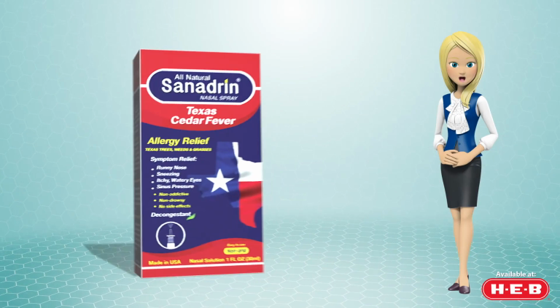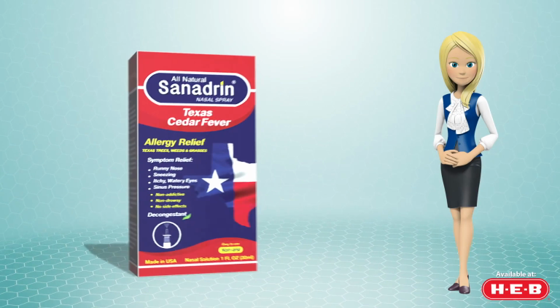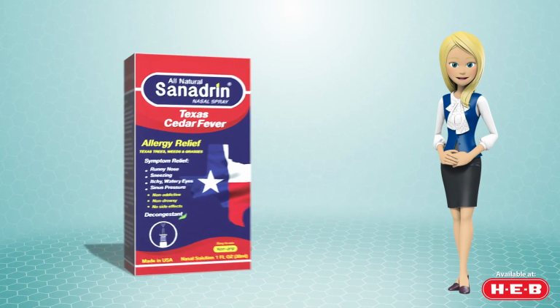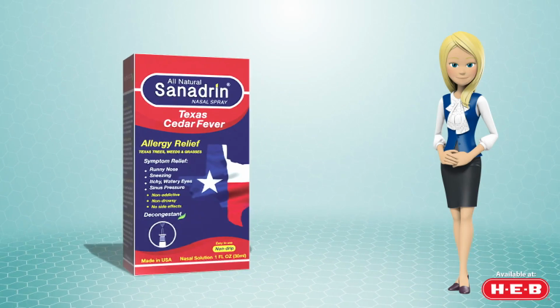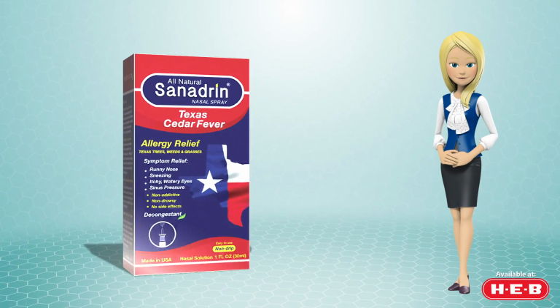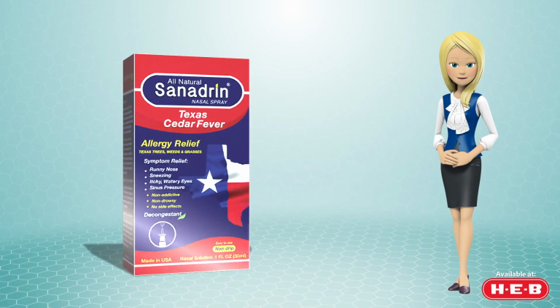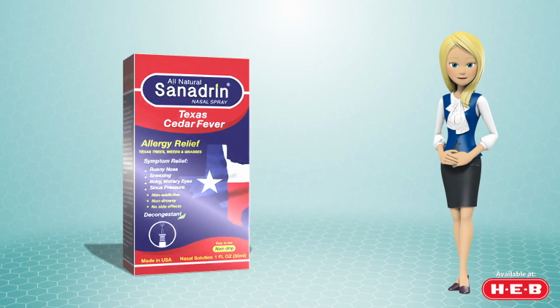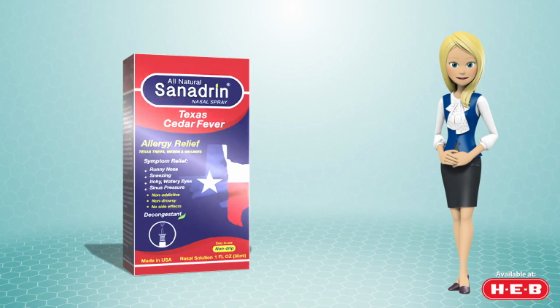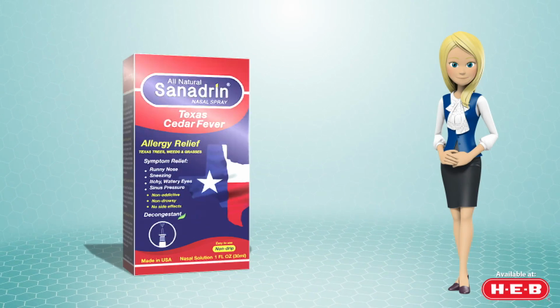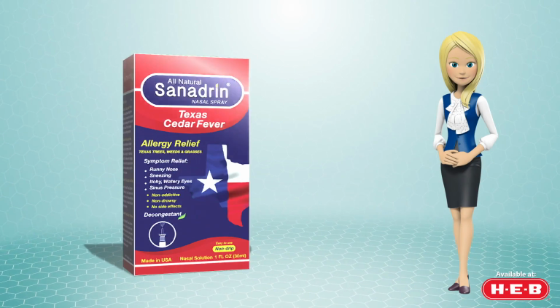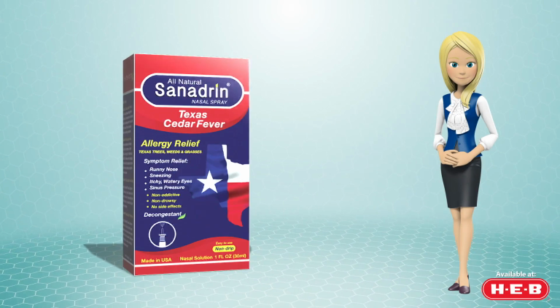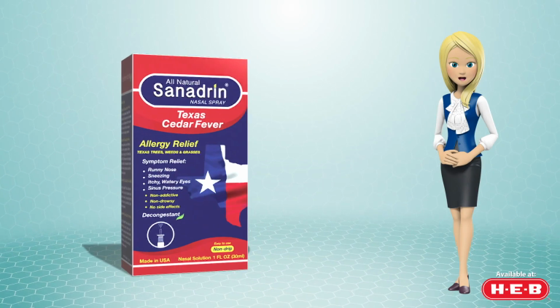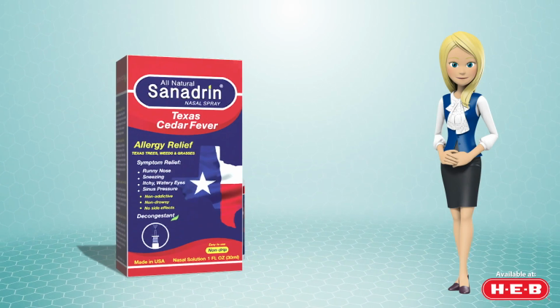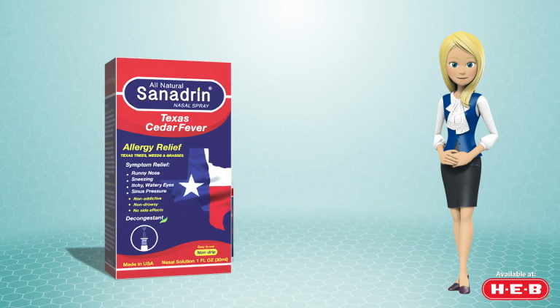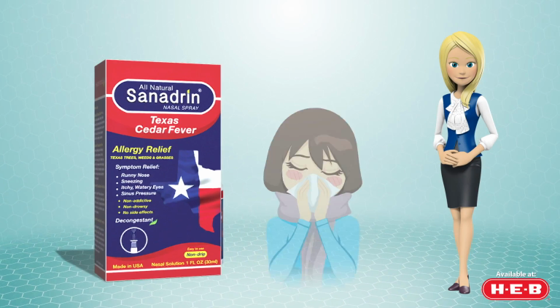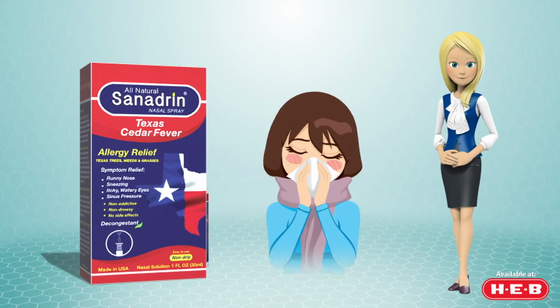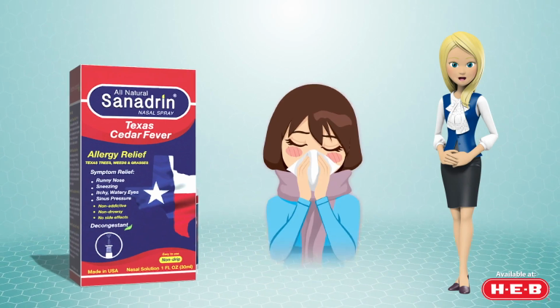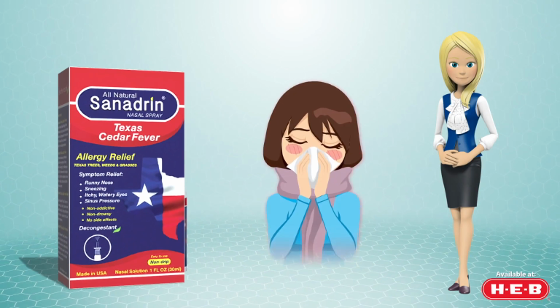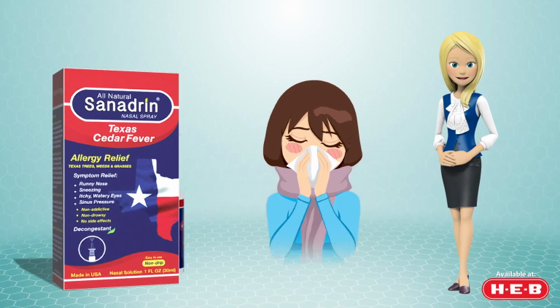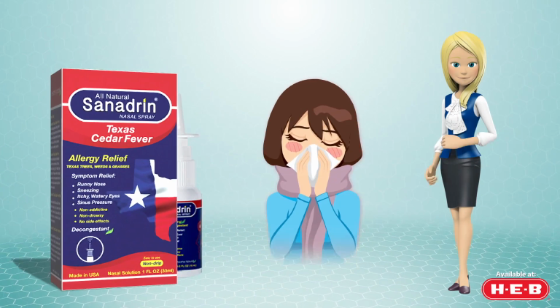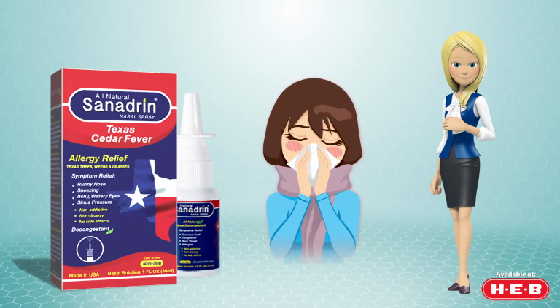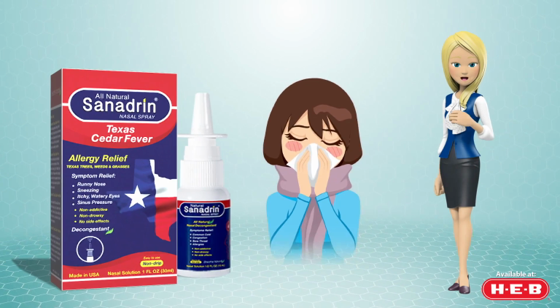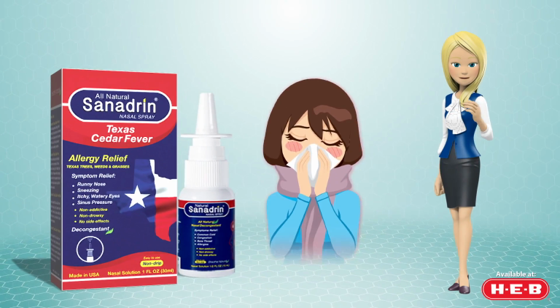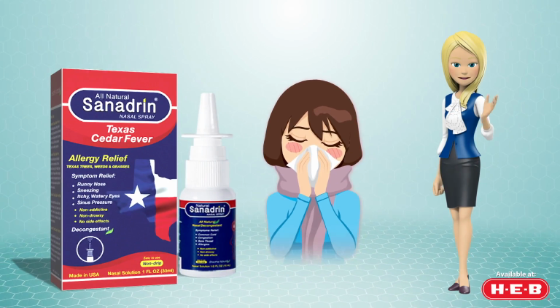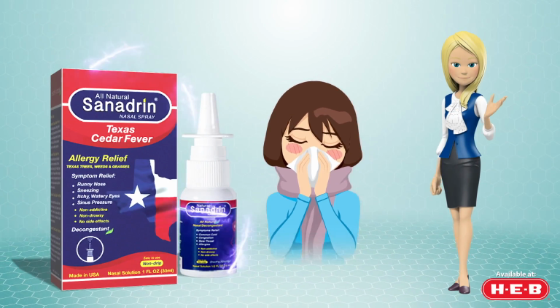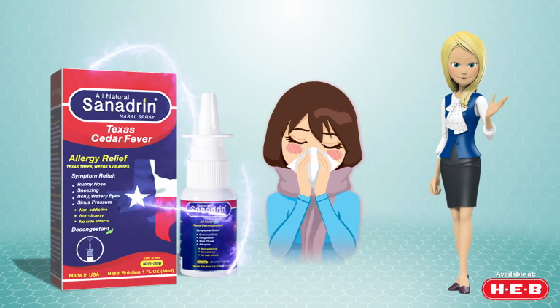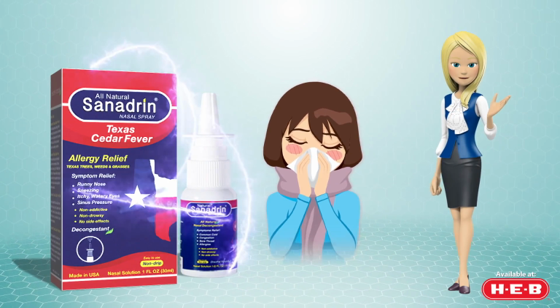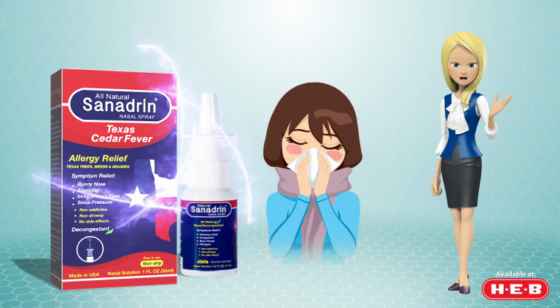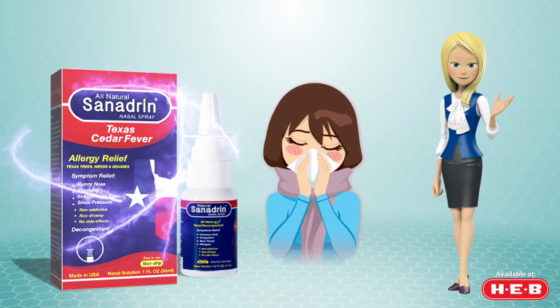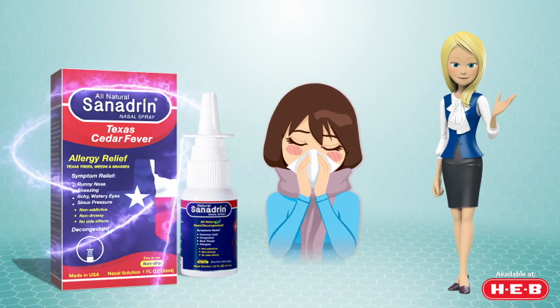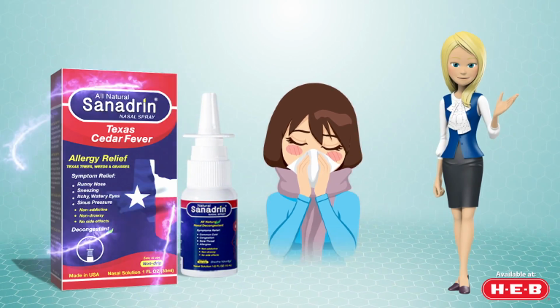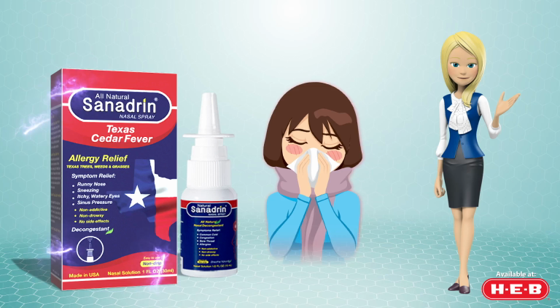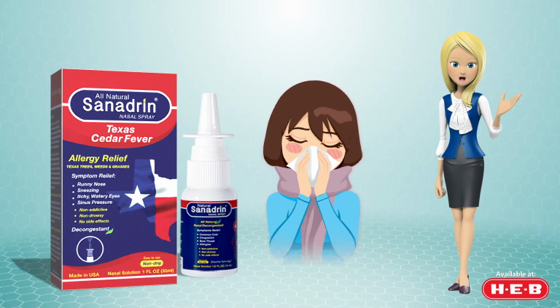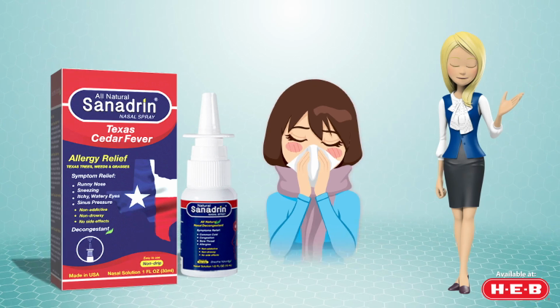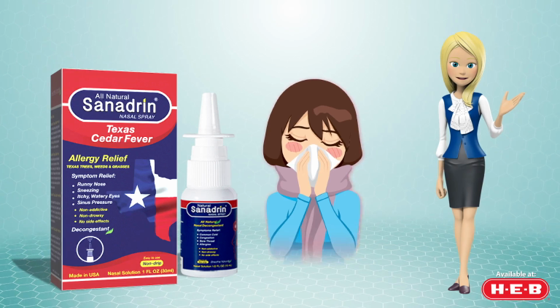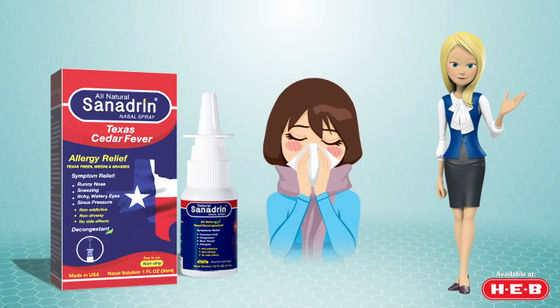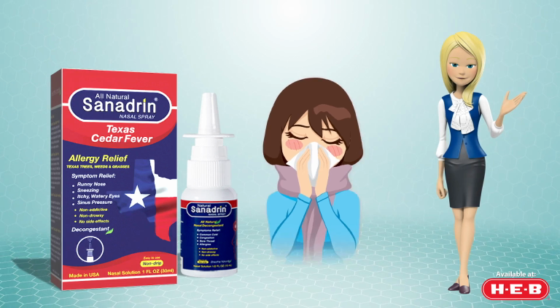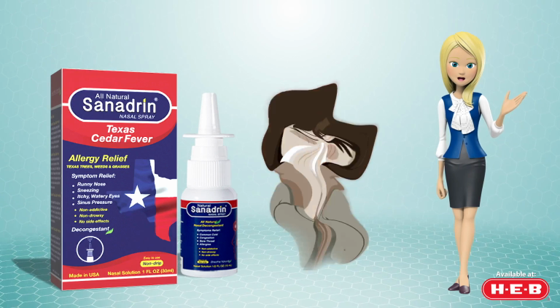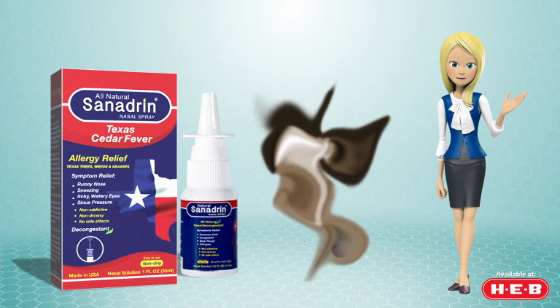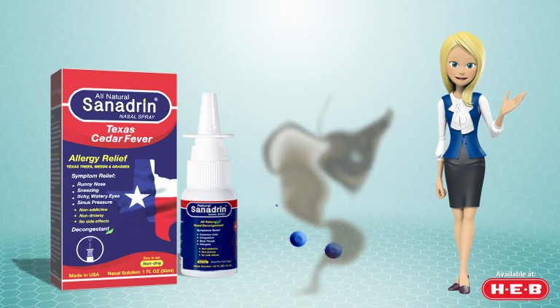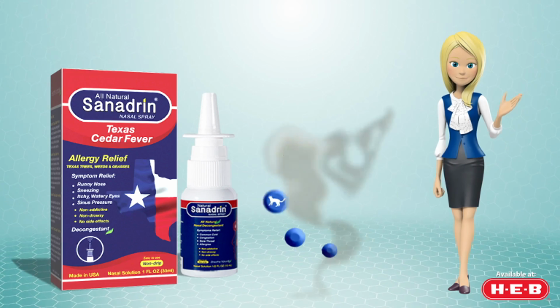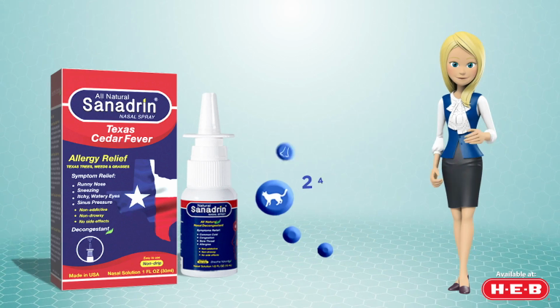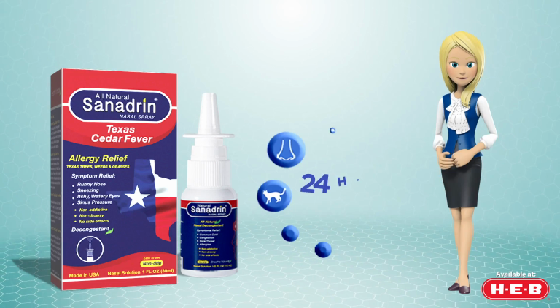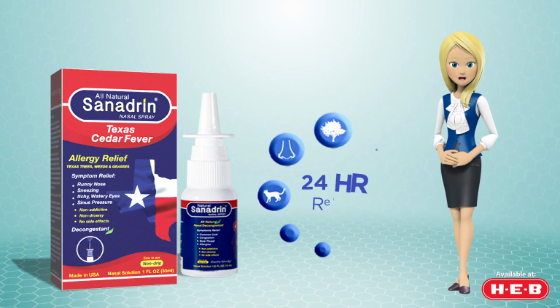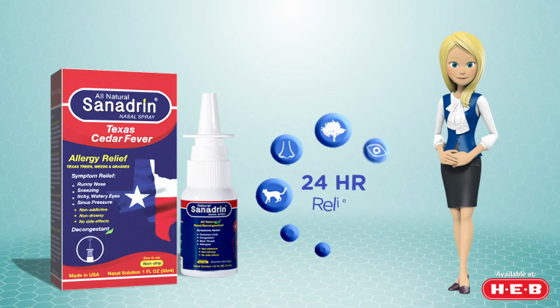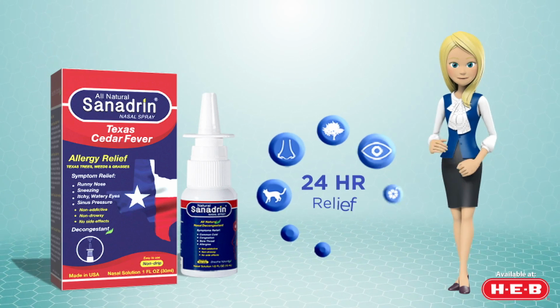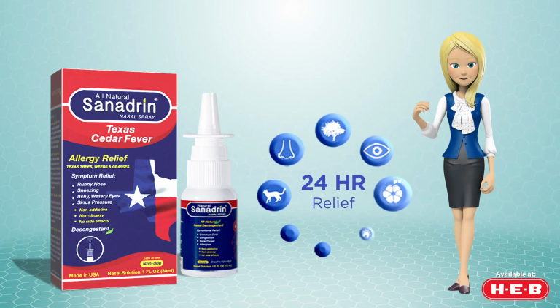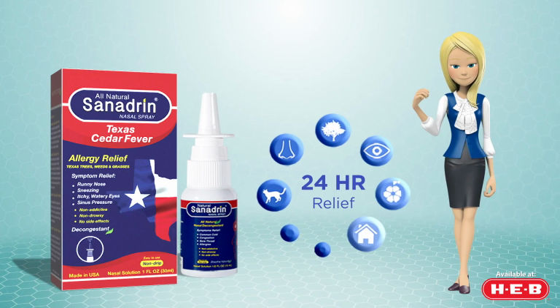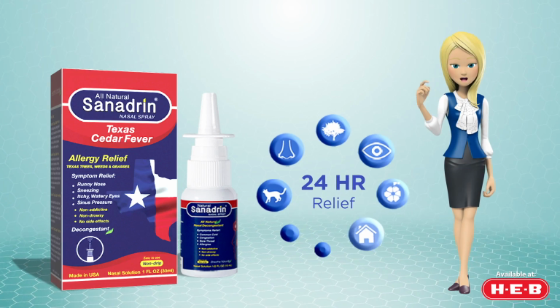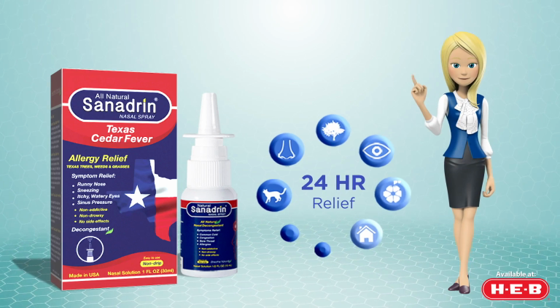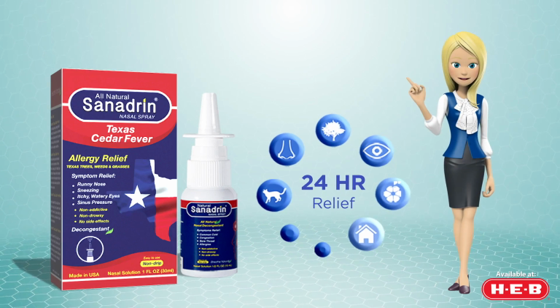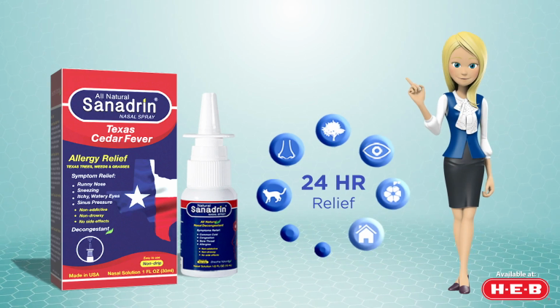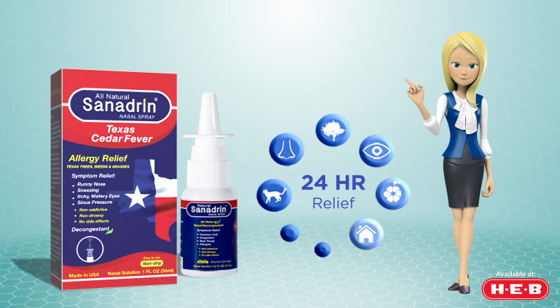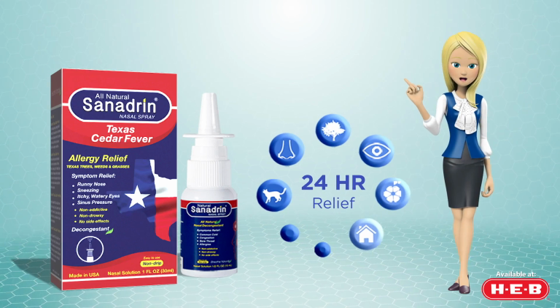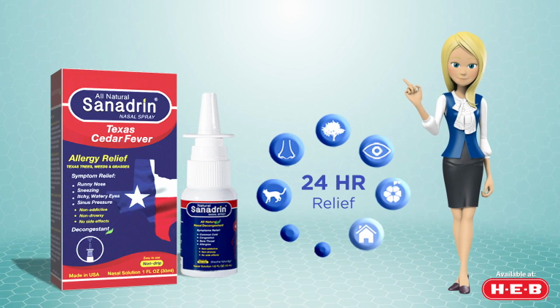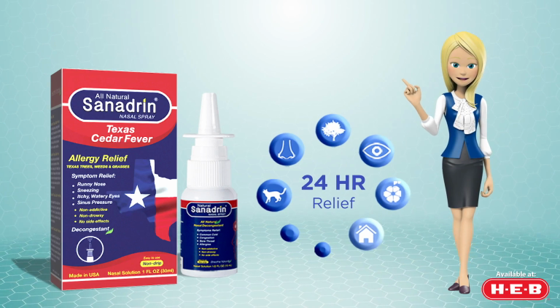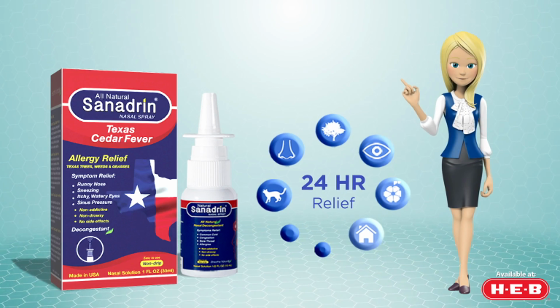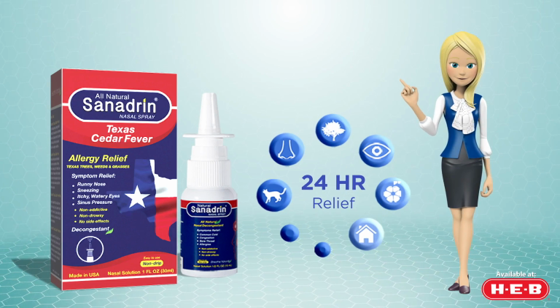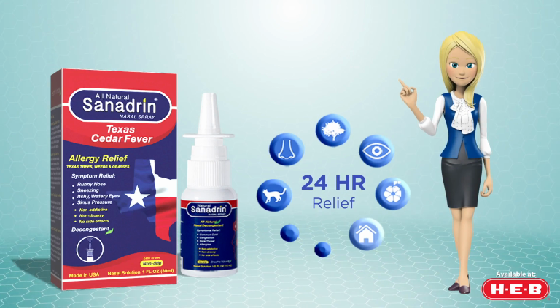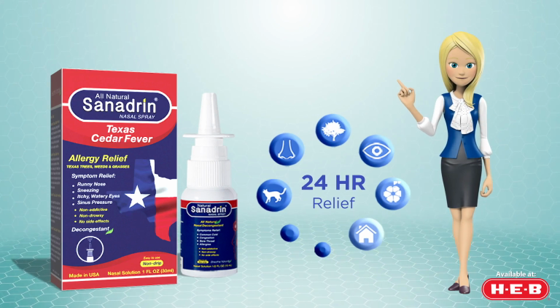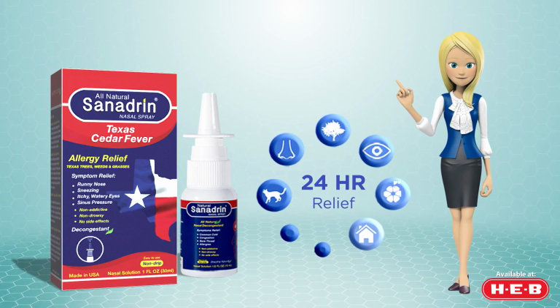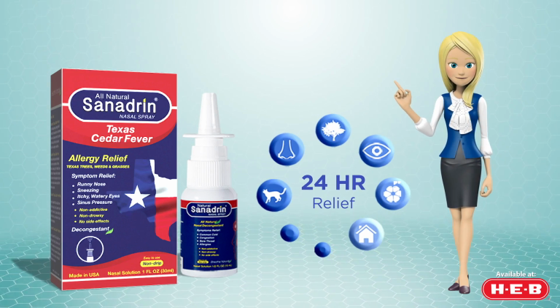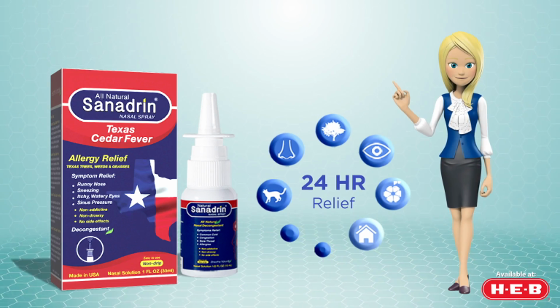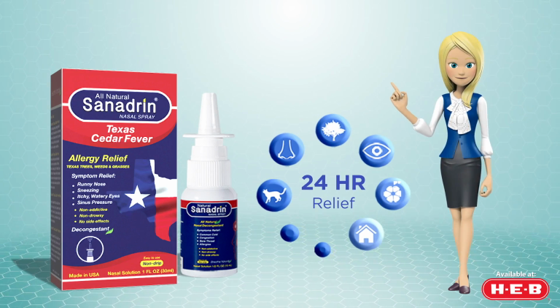Sanhedrin Texas Cedar Fever is an all allergy relief formula that works on the causes to help eliminate the problem of allergy symptoms.